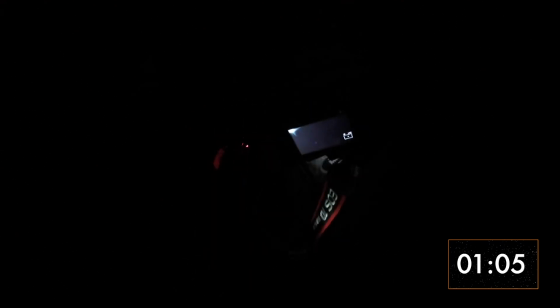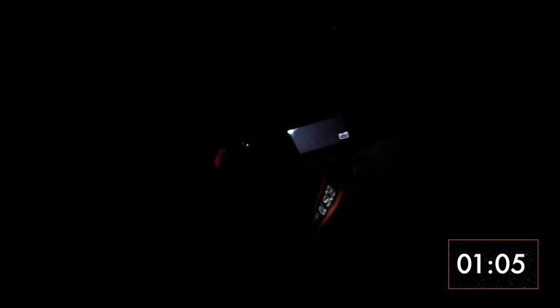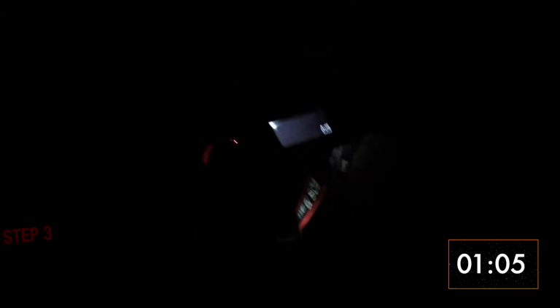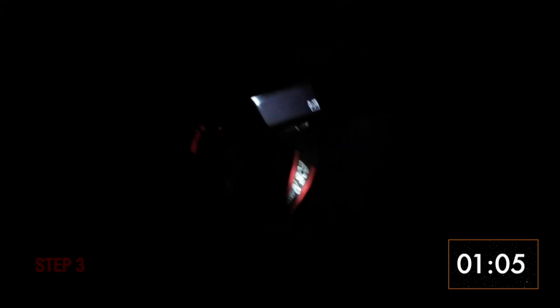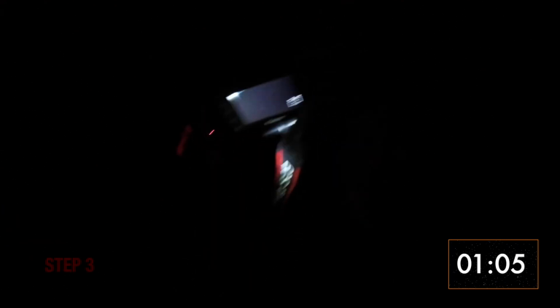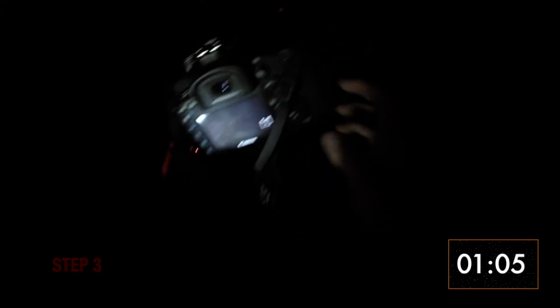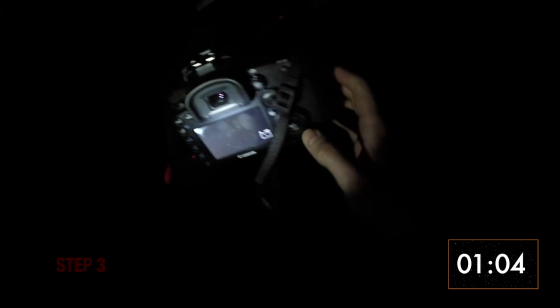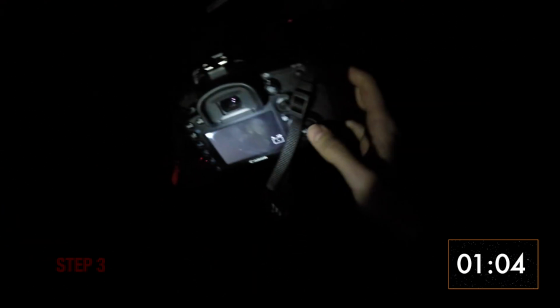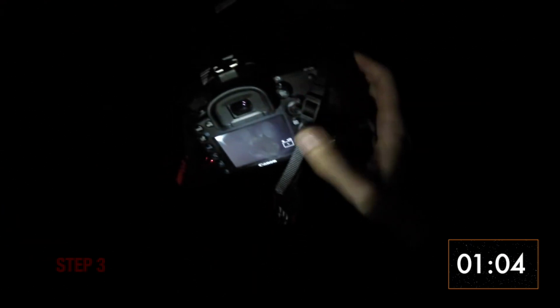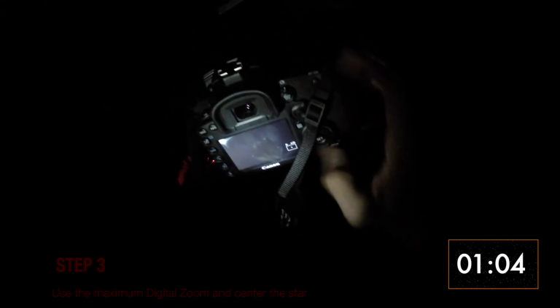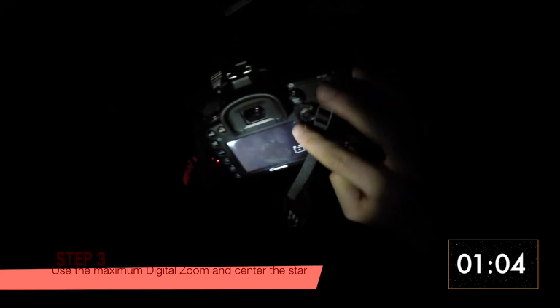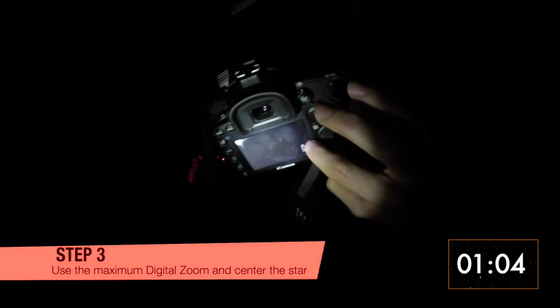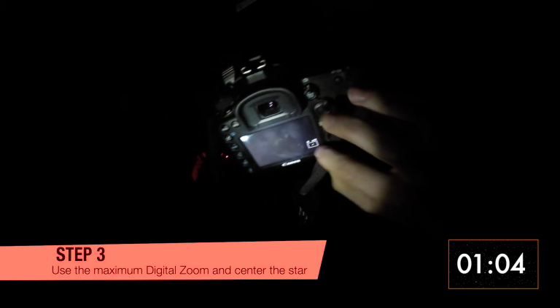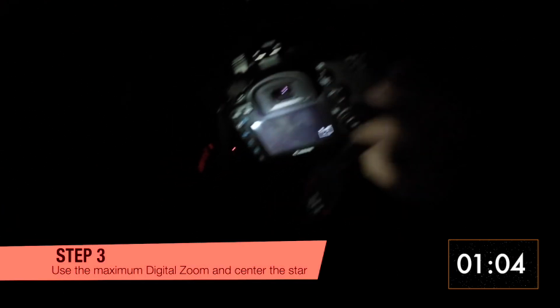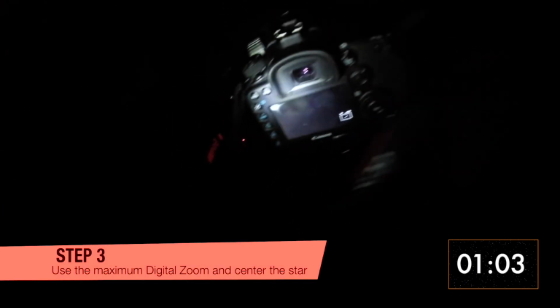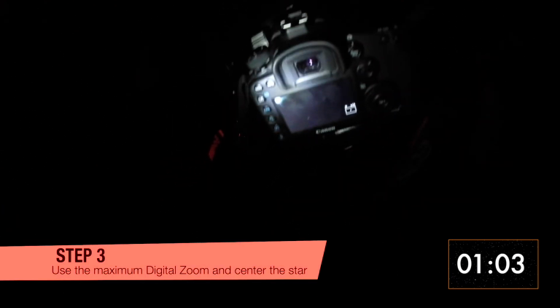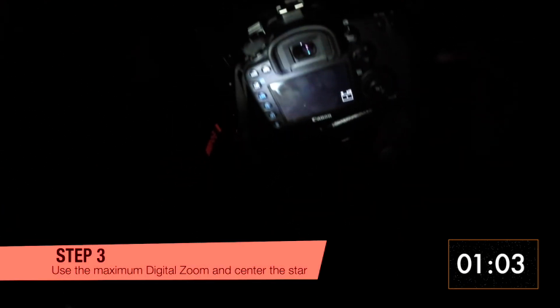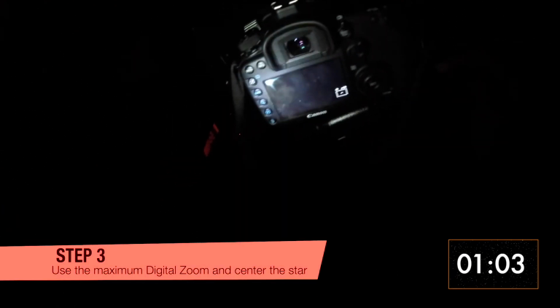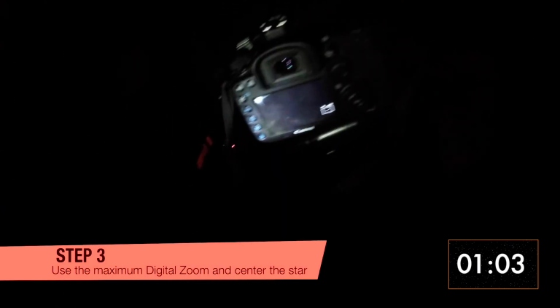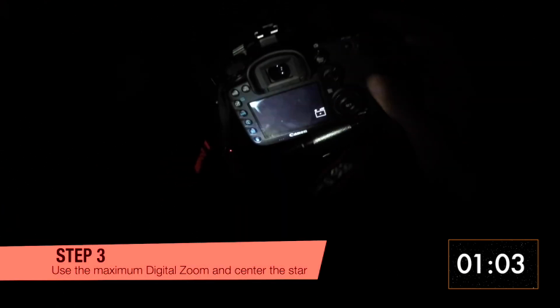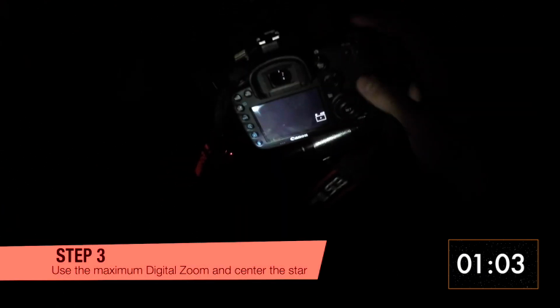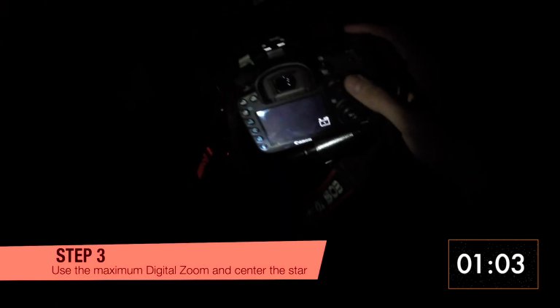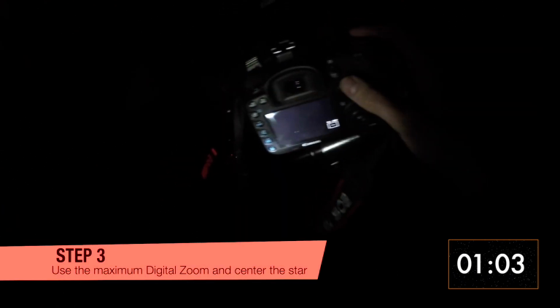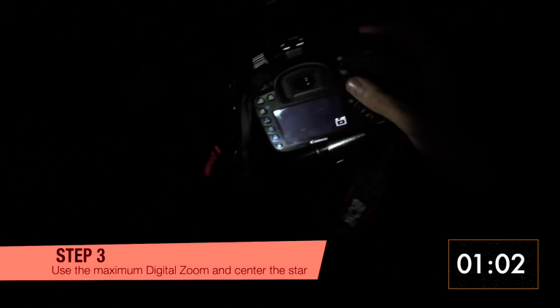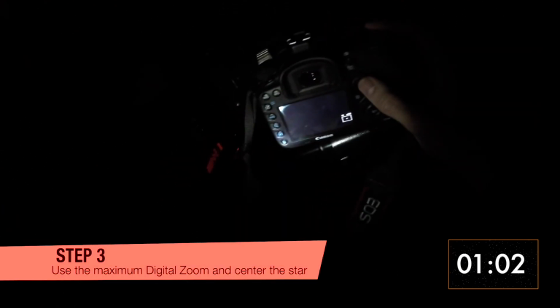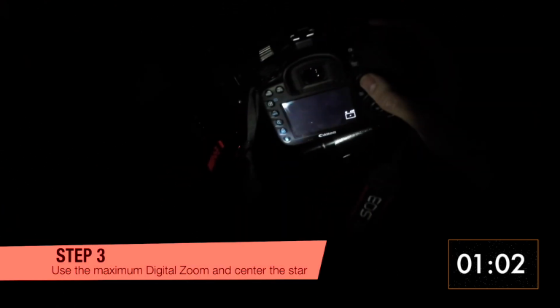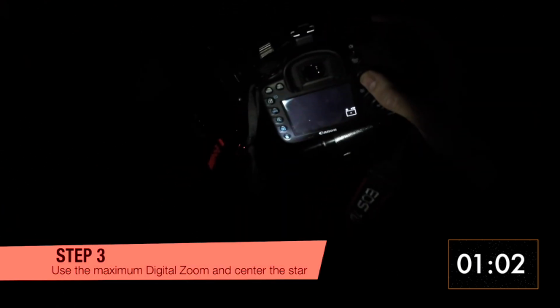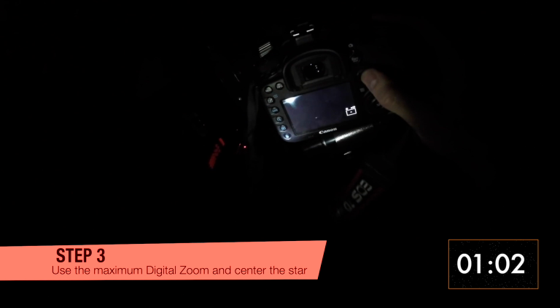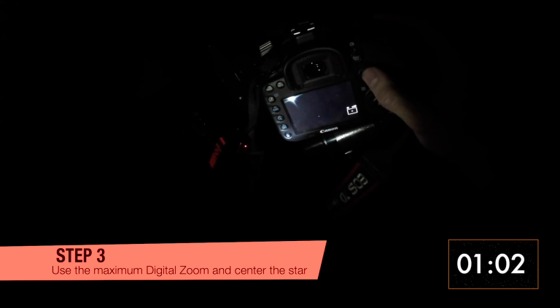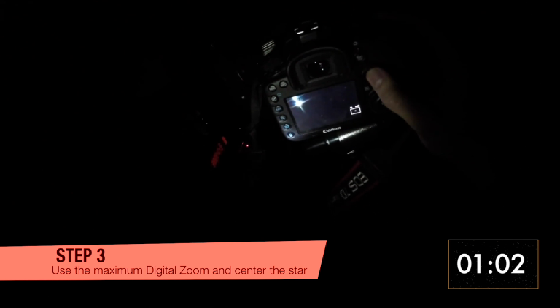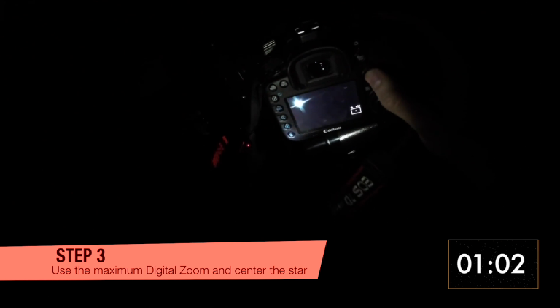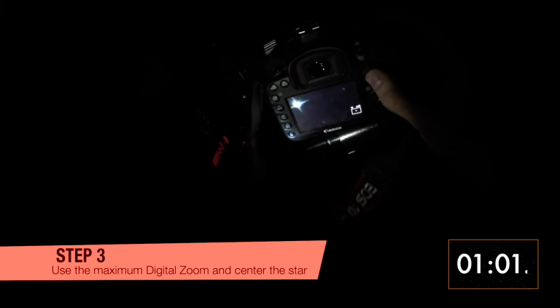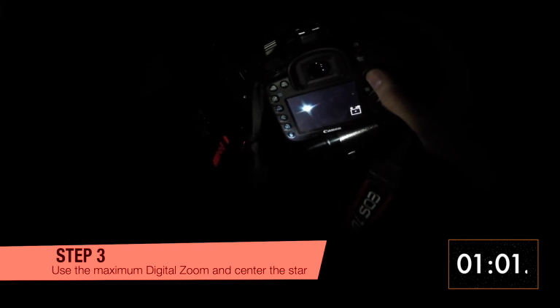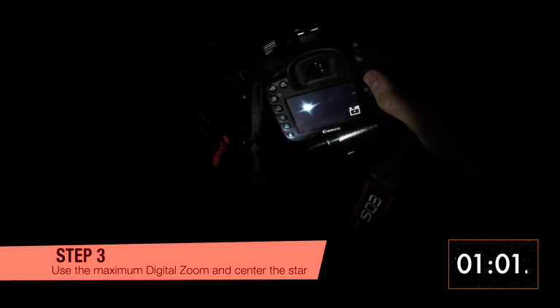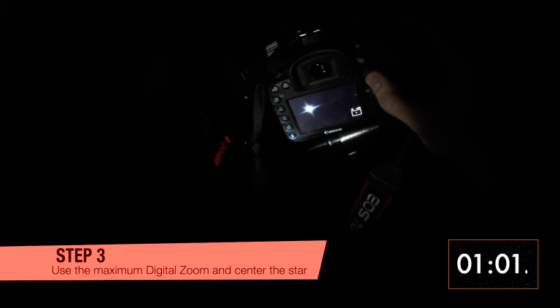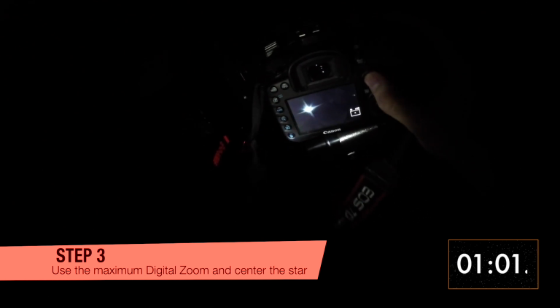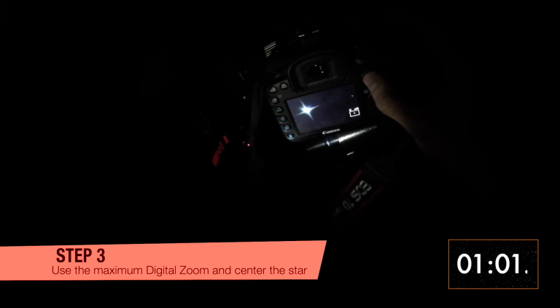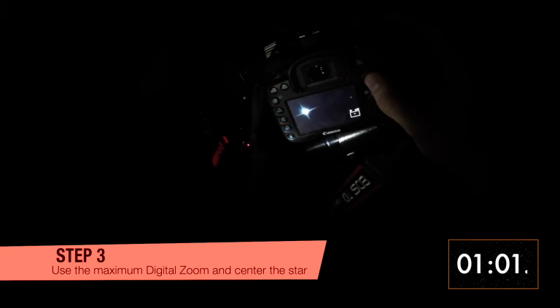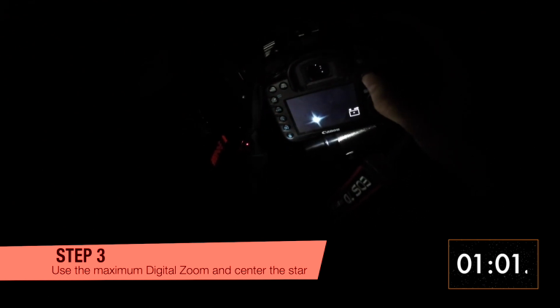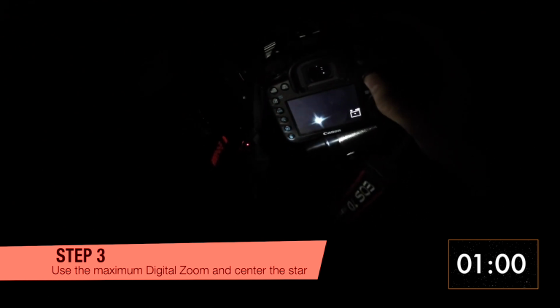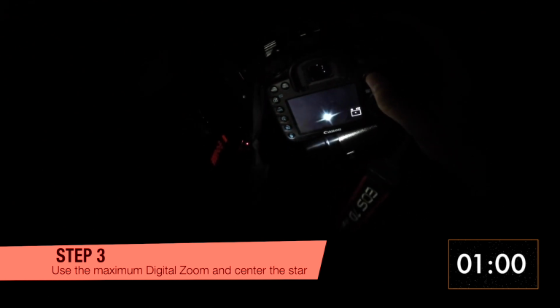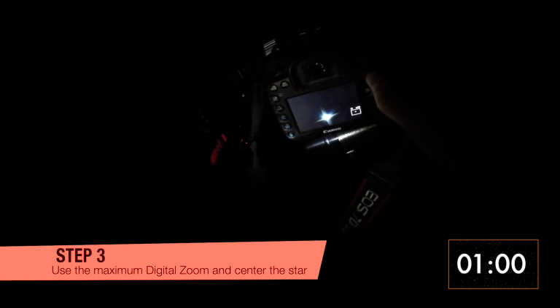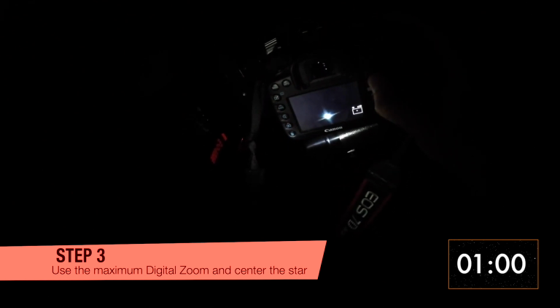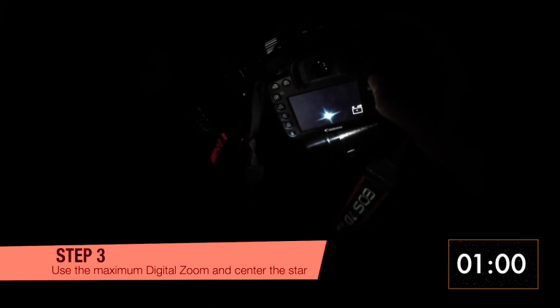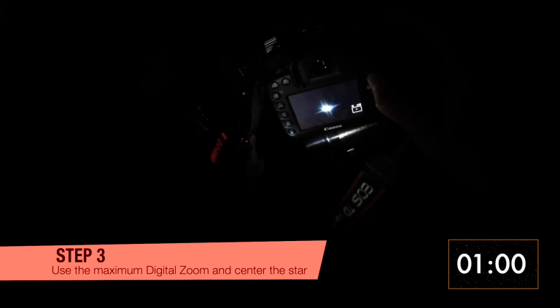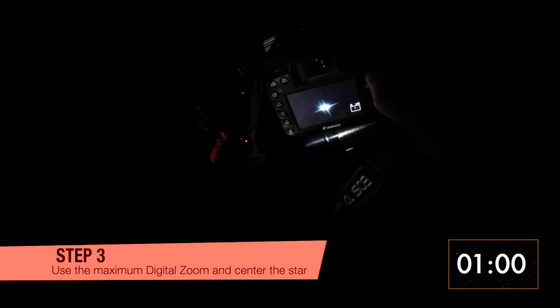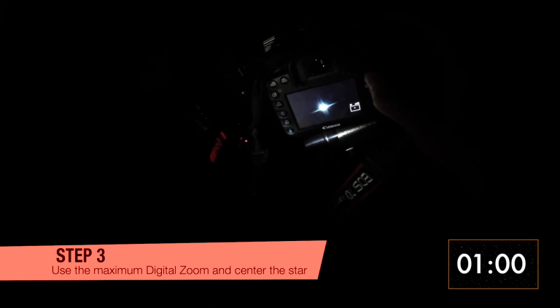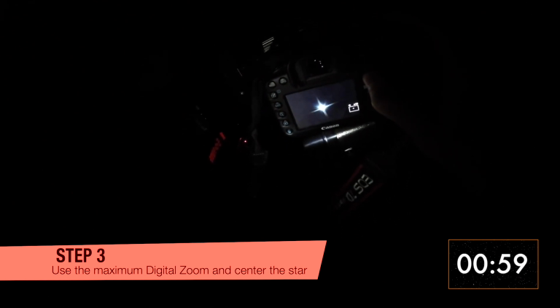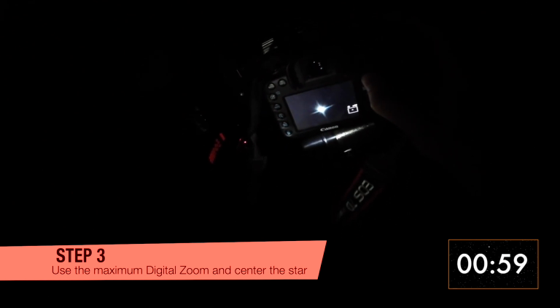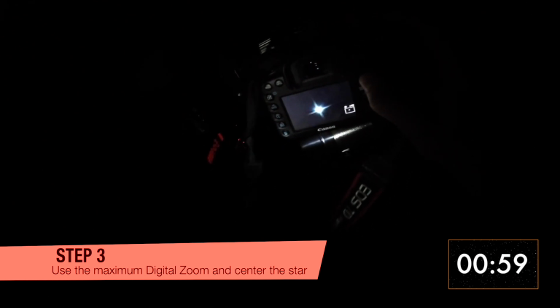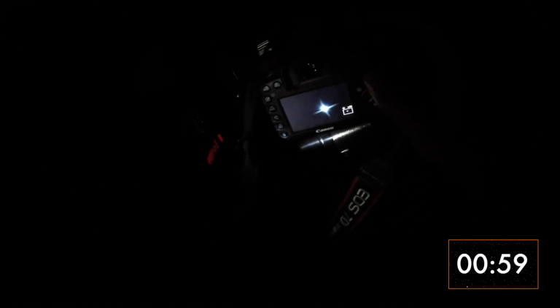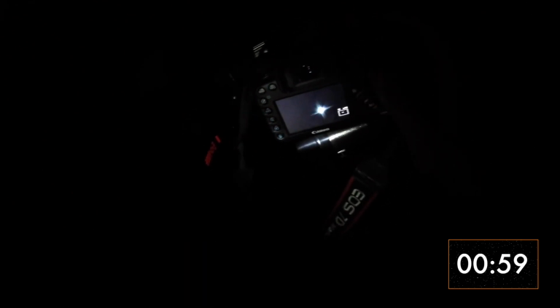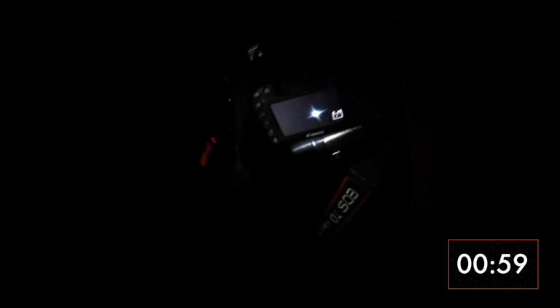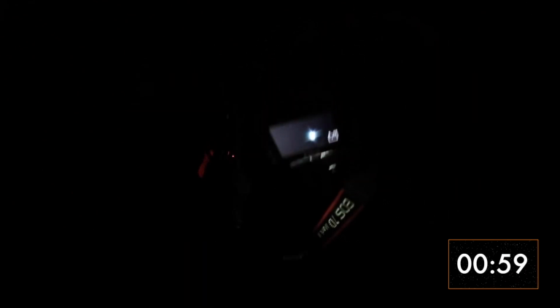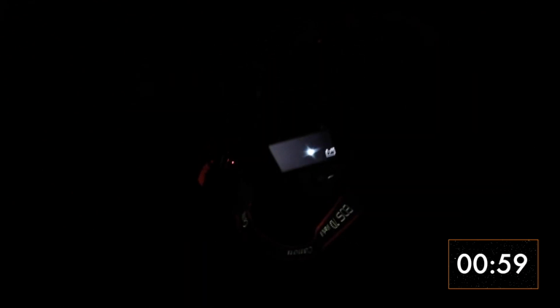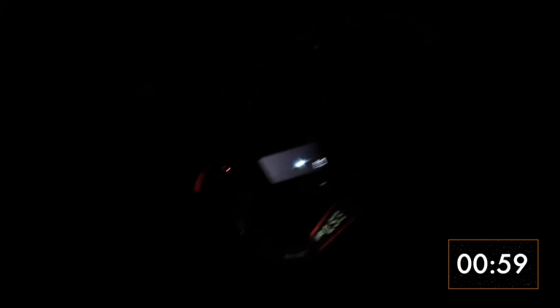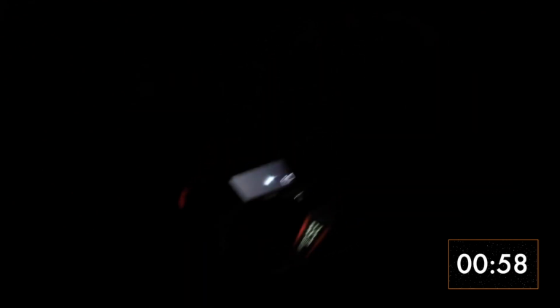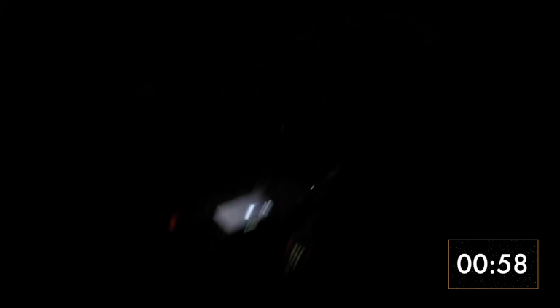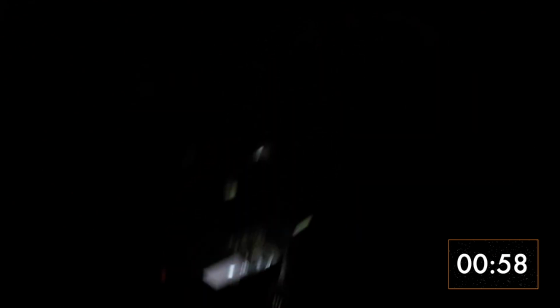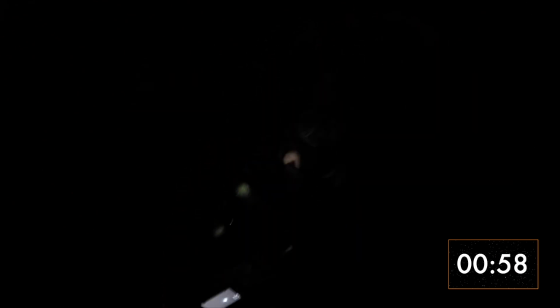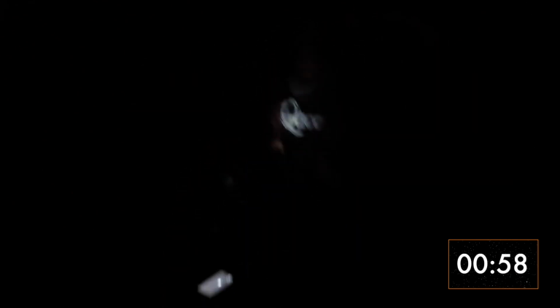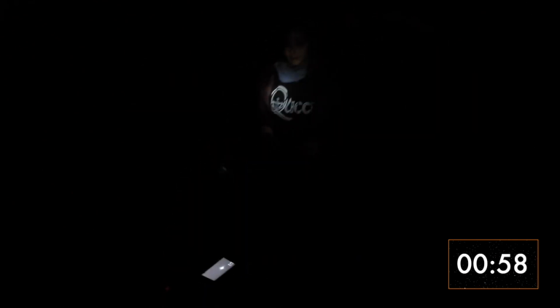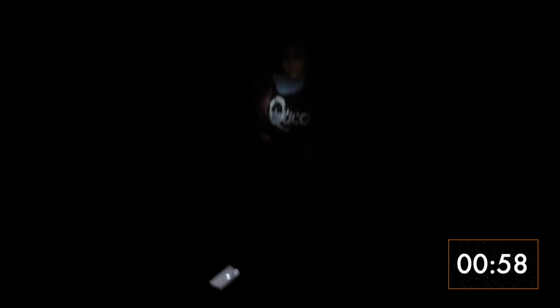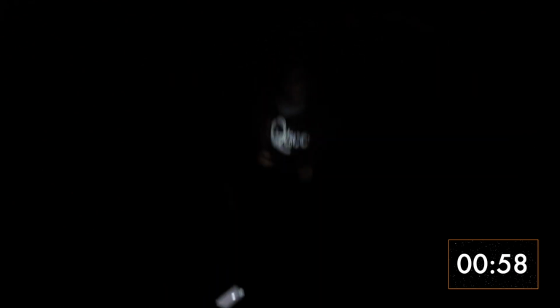Step 3: Use the maximum digital zoom your camera would allow to get a closer look at the star and center it.